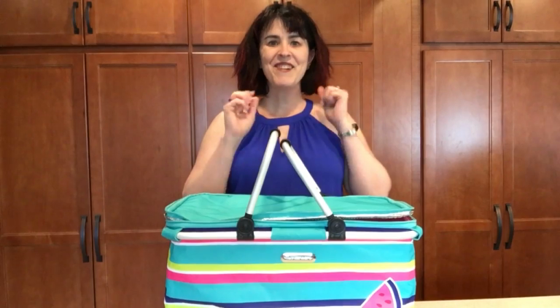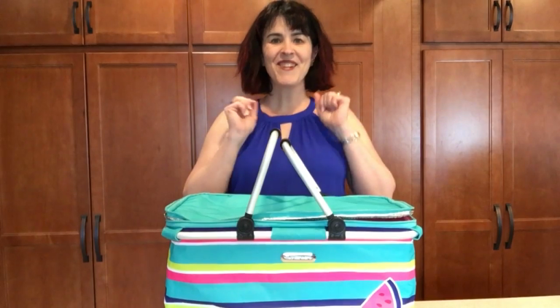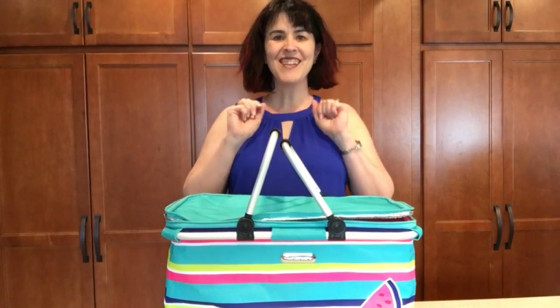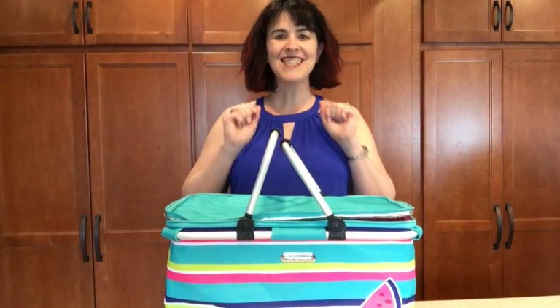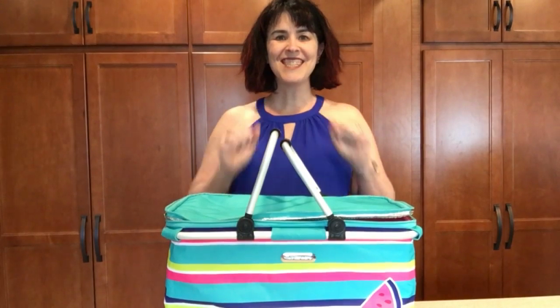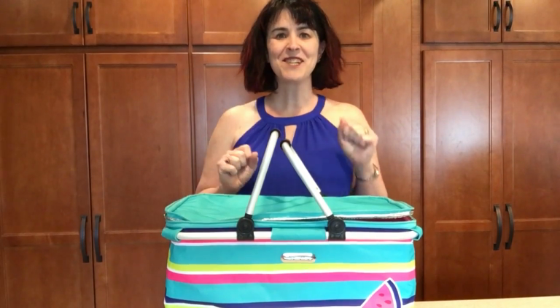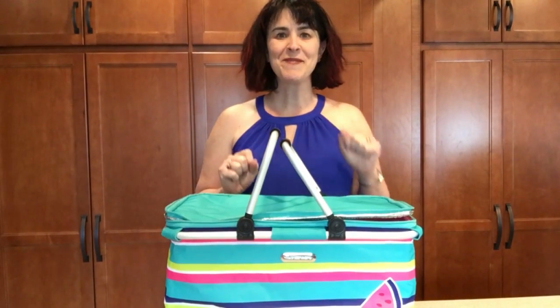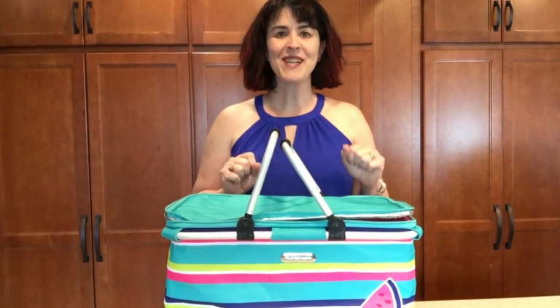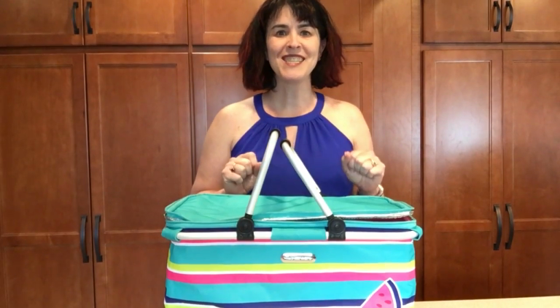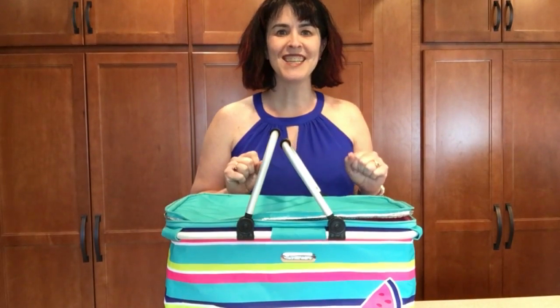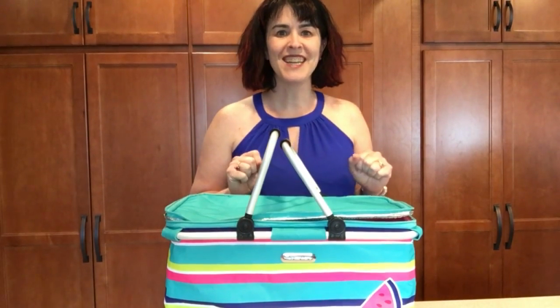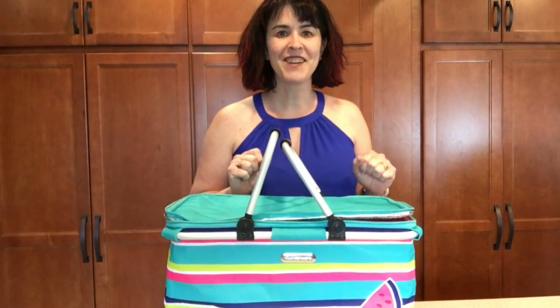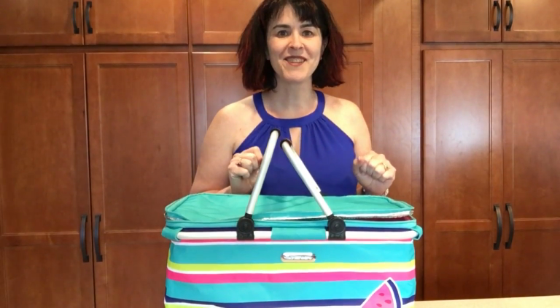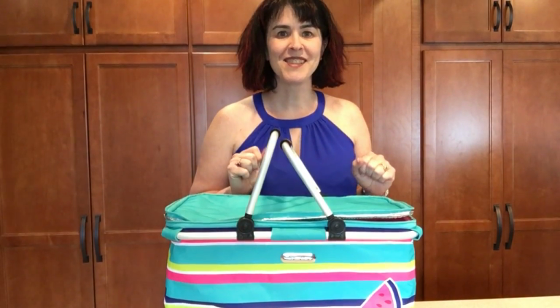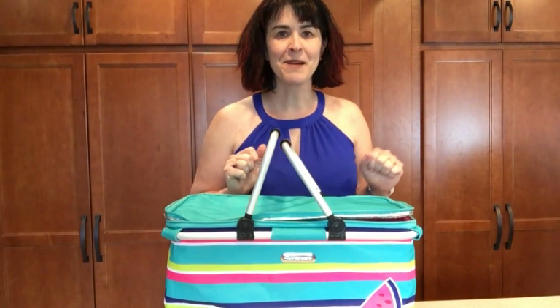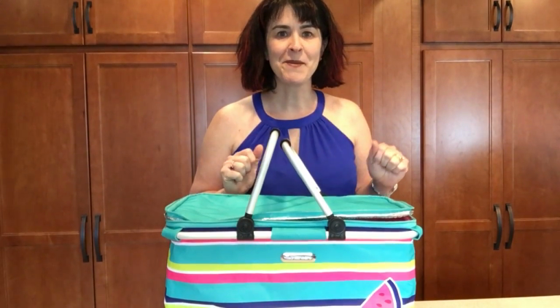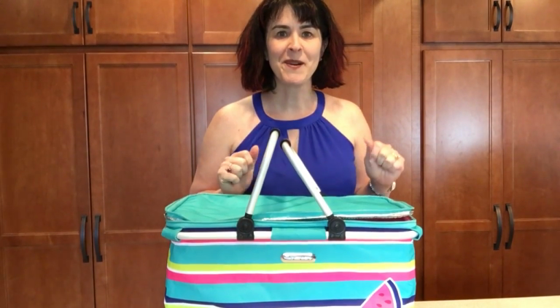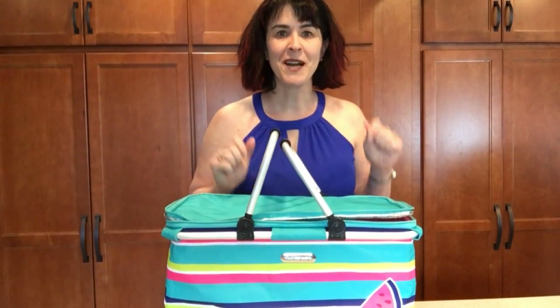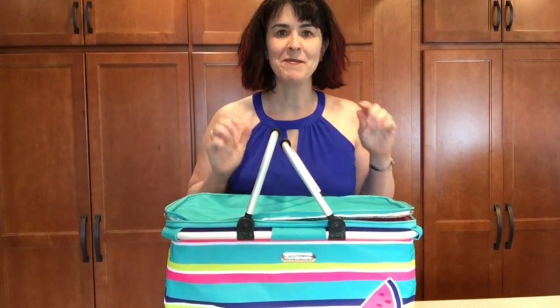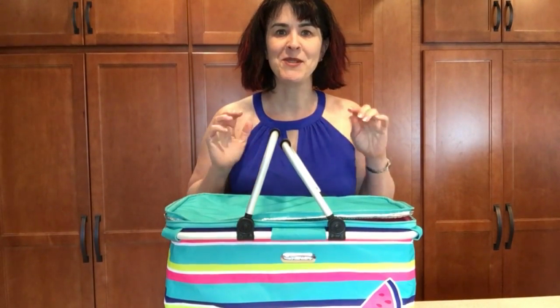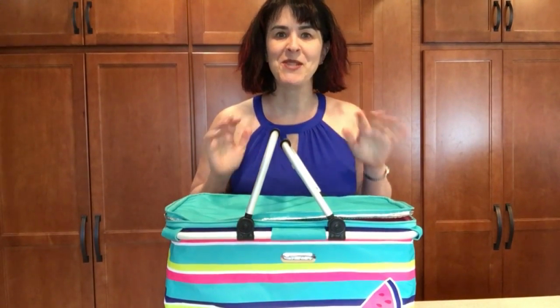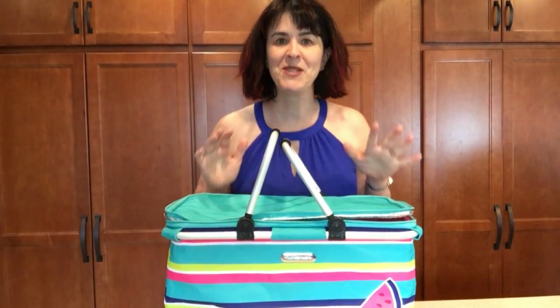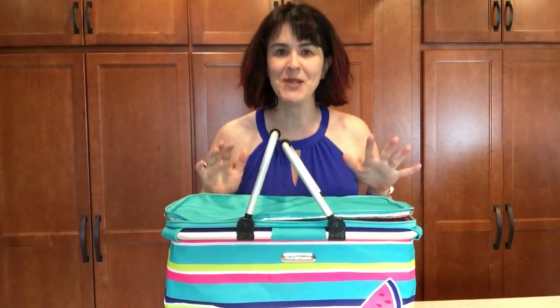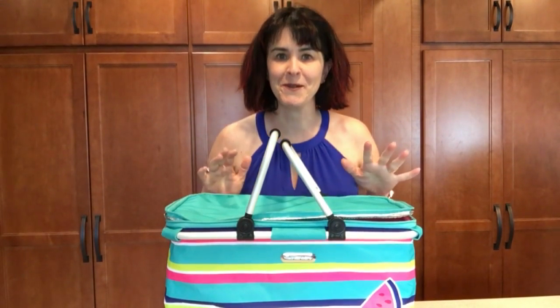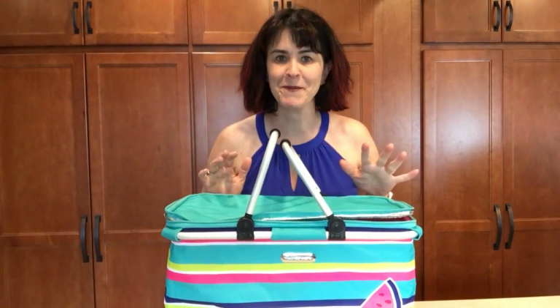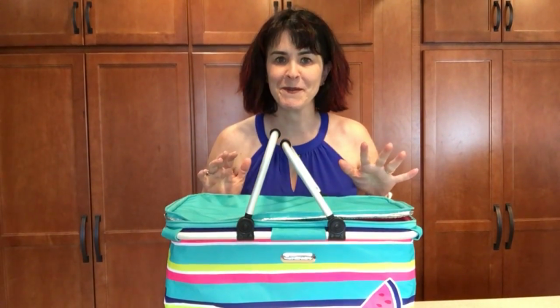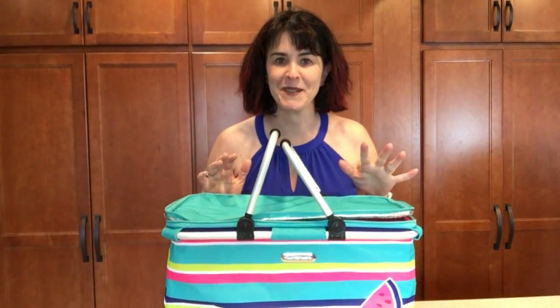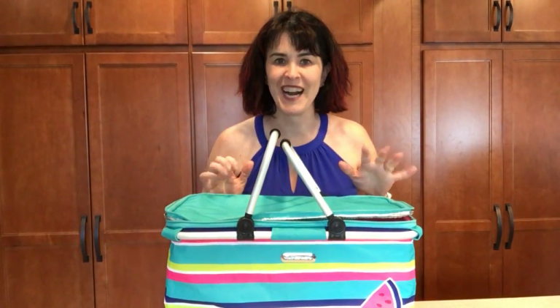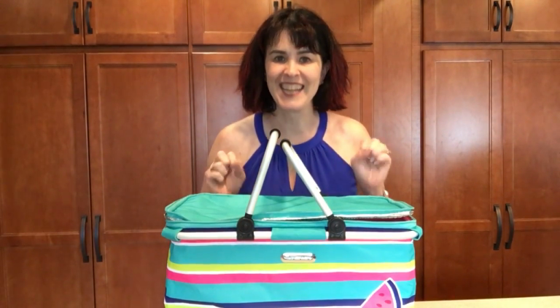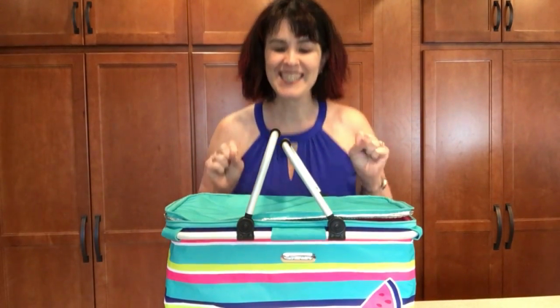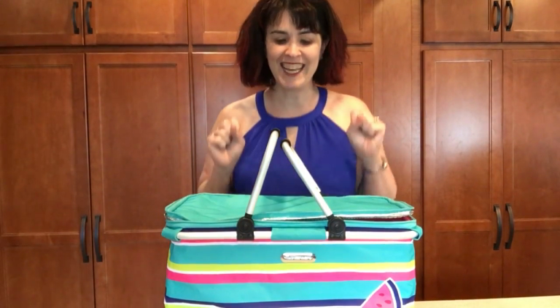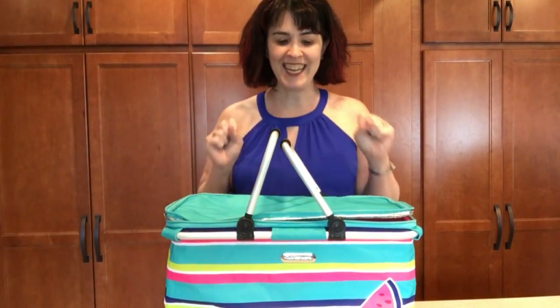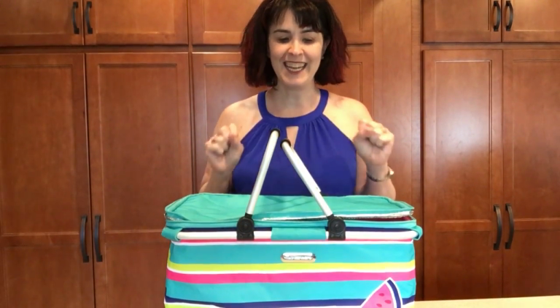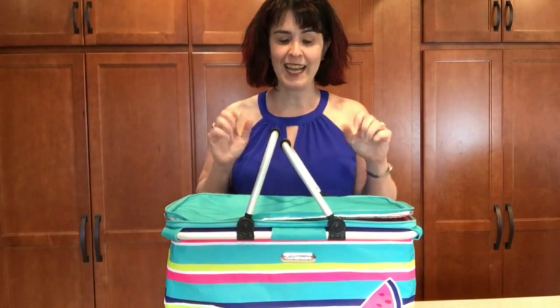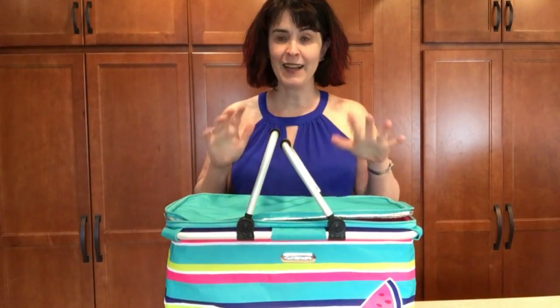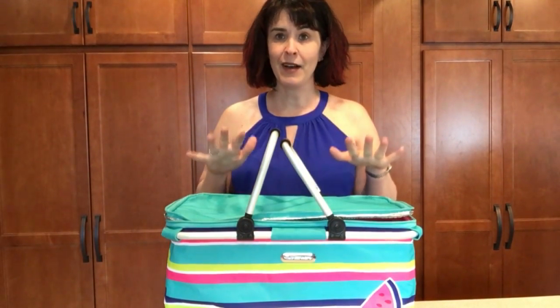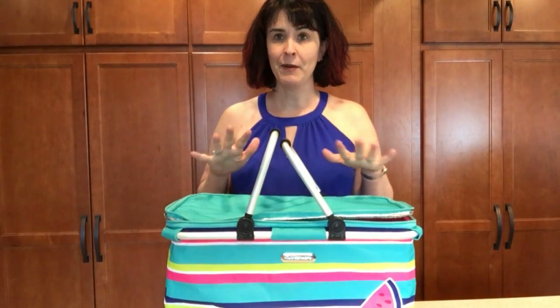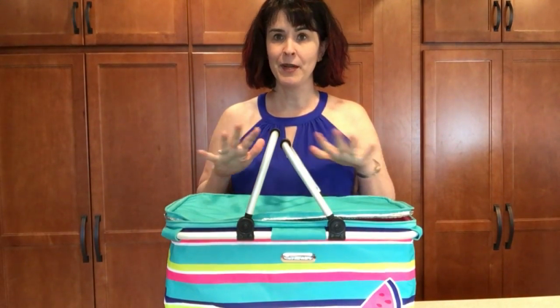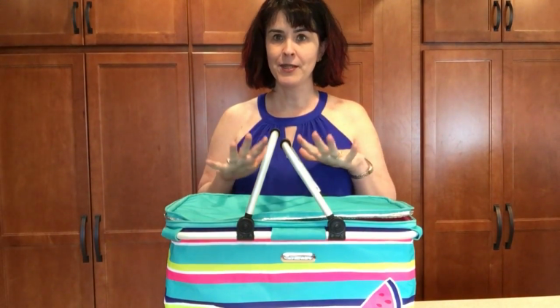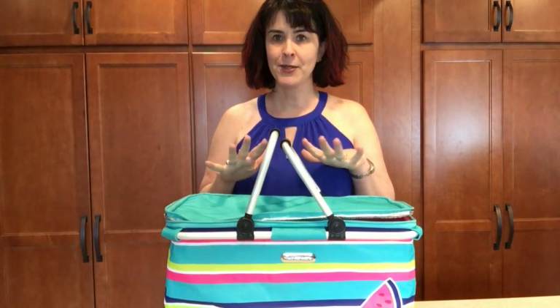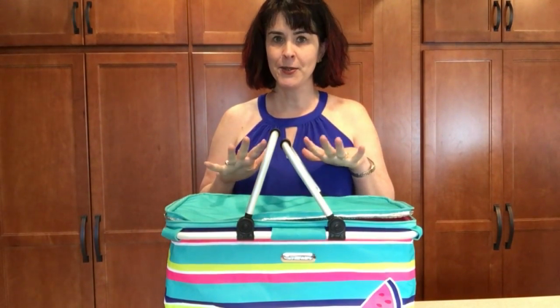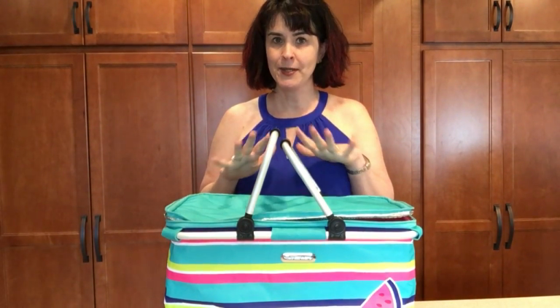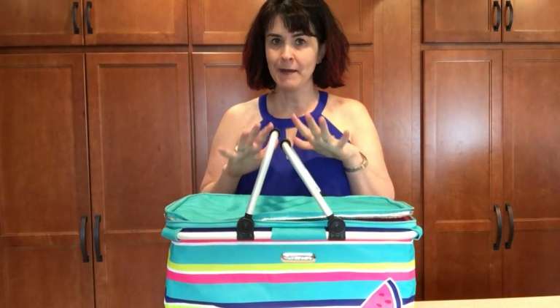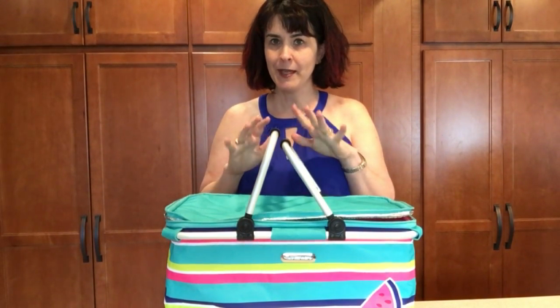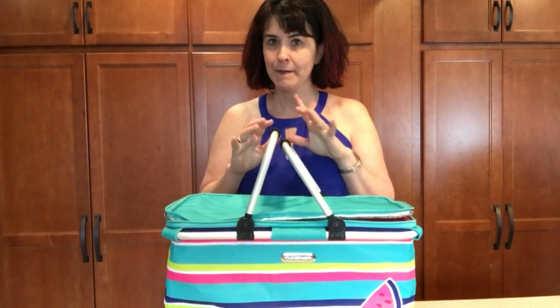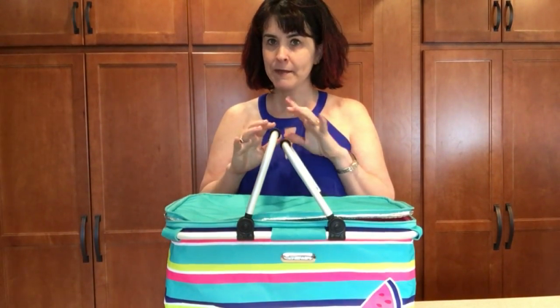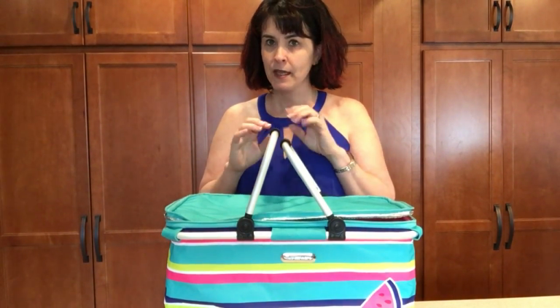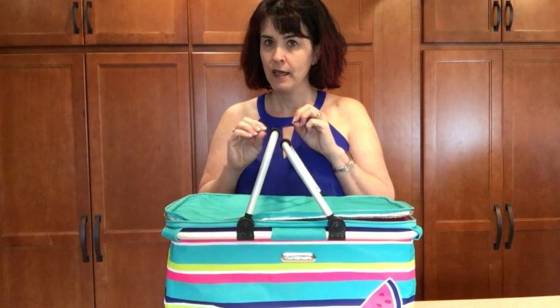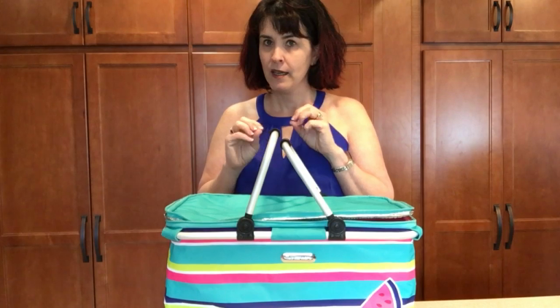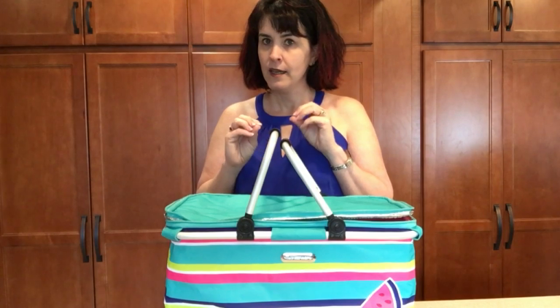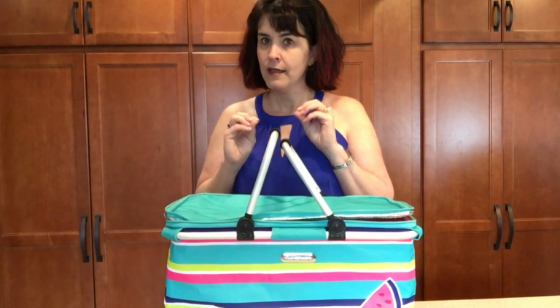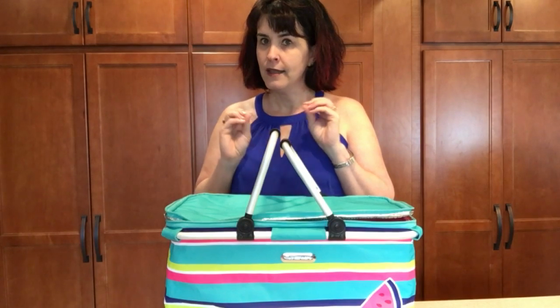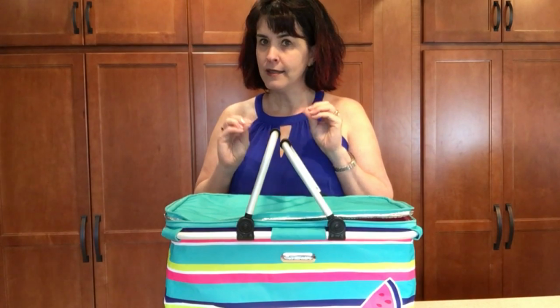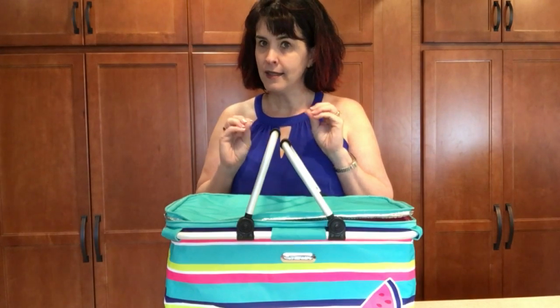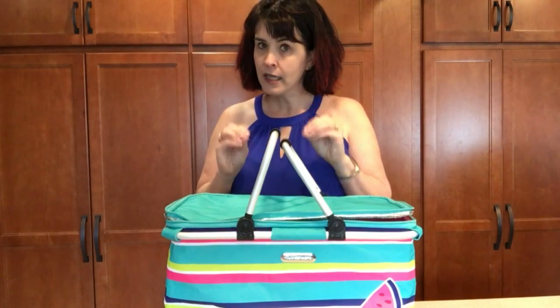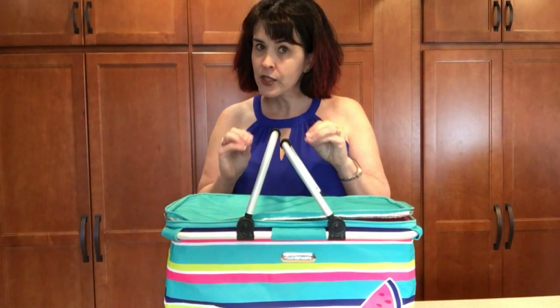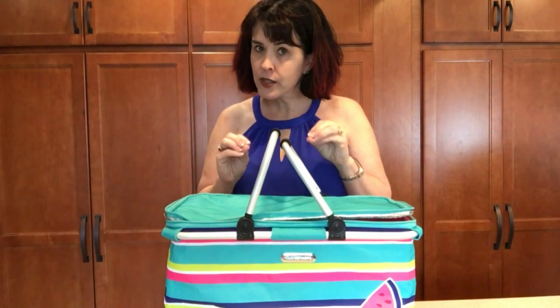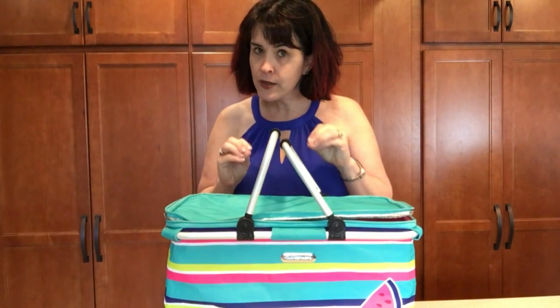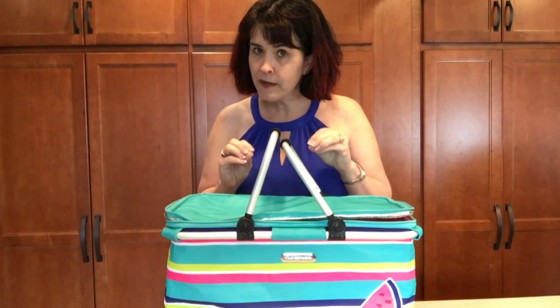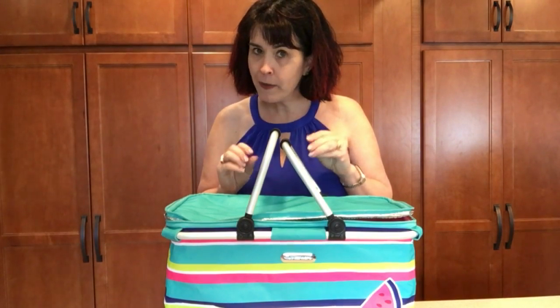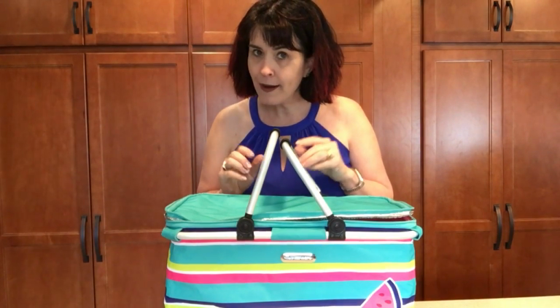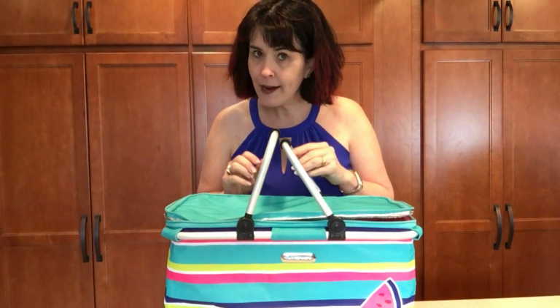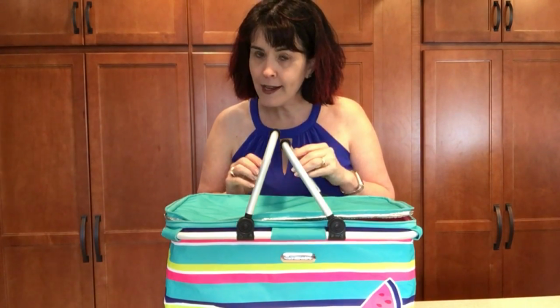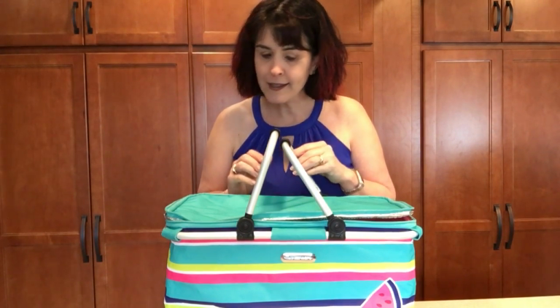Hi everyone, Sarah Brennison here with Tupperware. I'm super excited. I want to show you something that's an exclusive product.